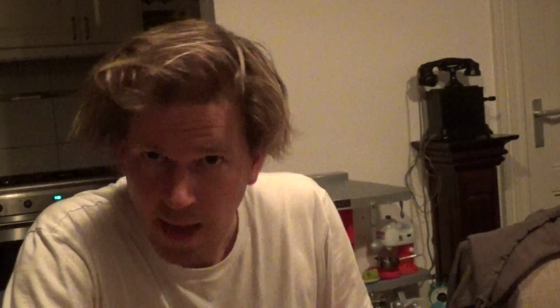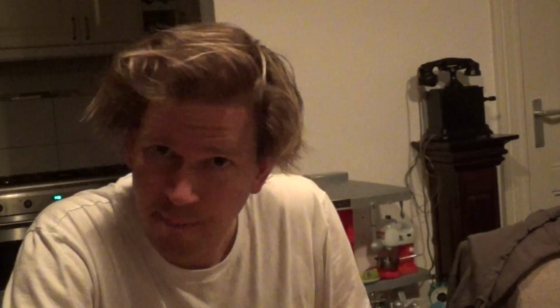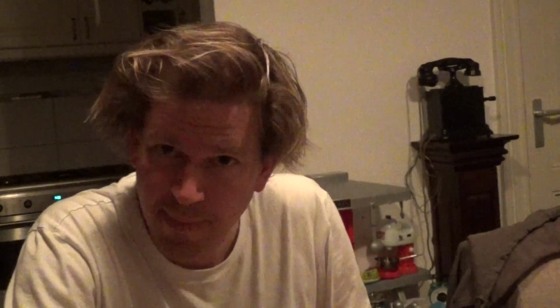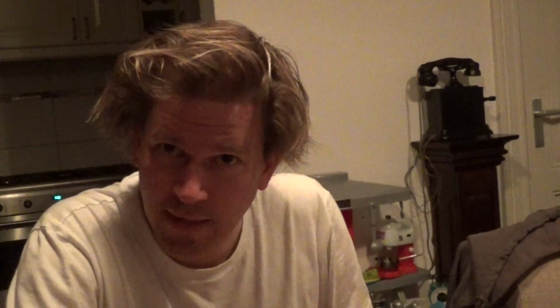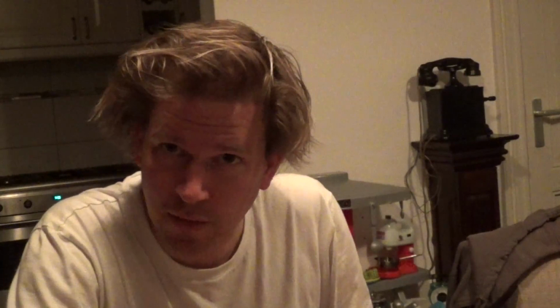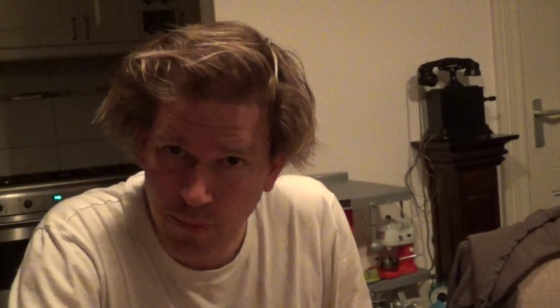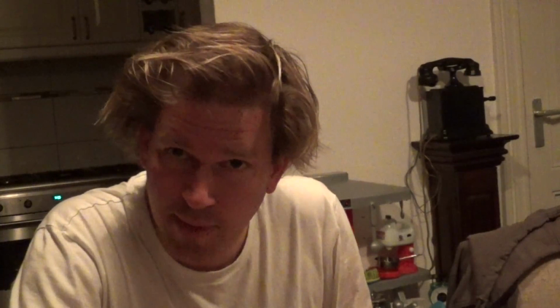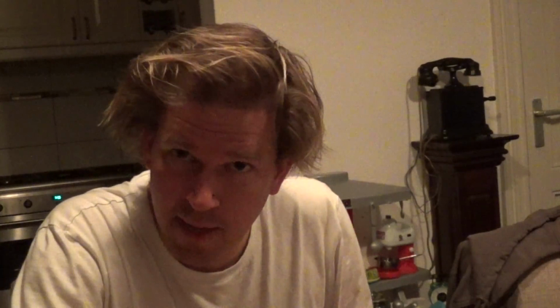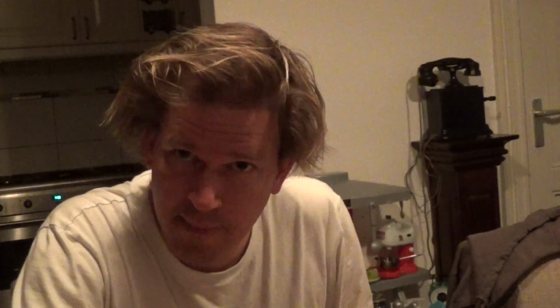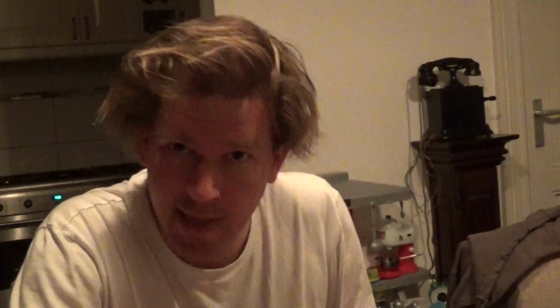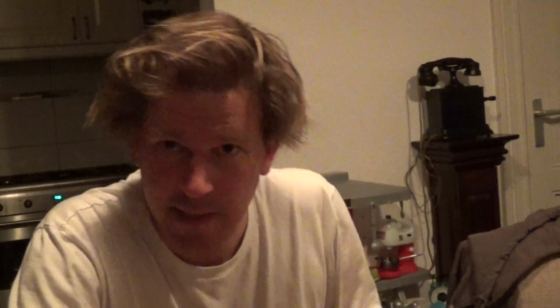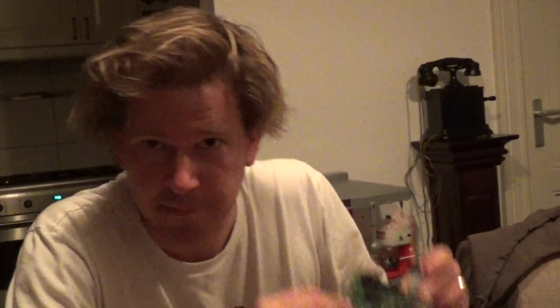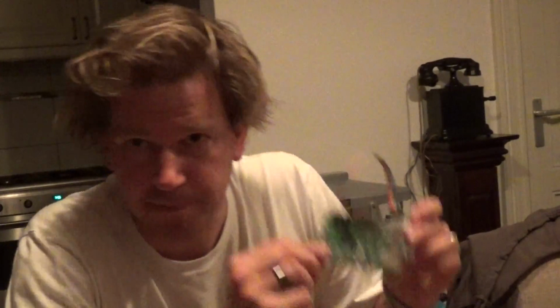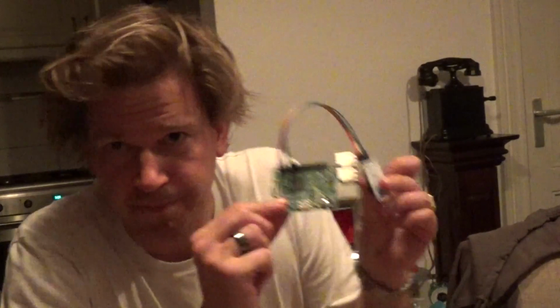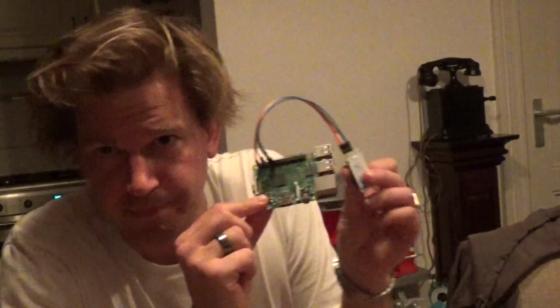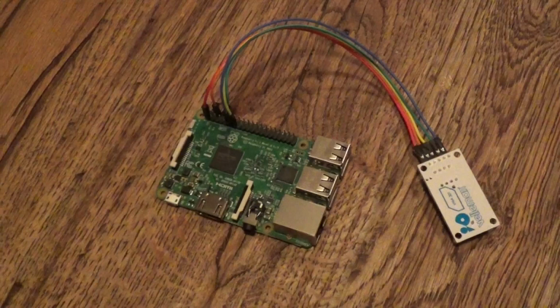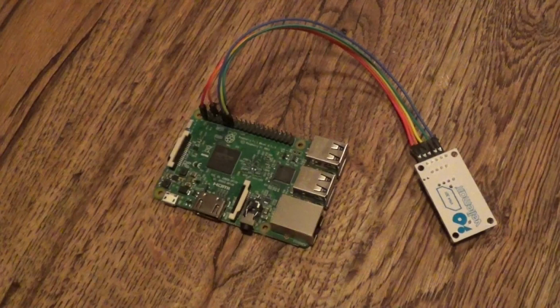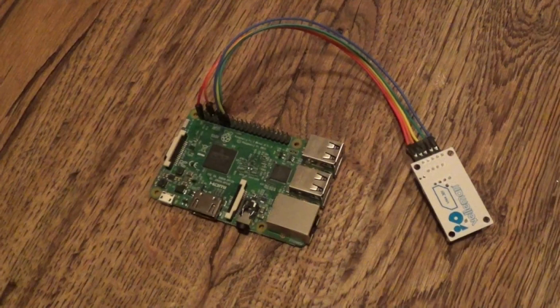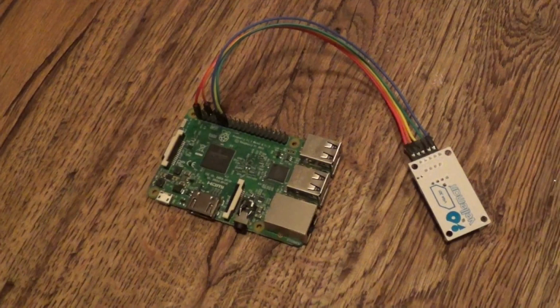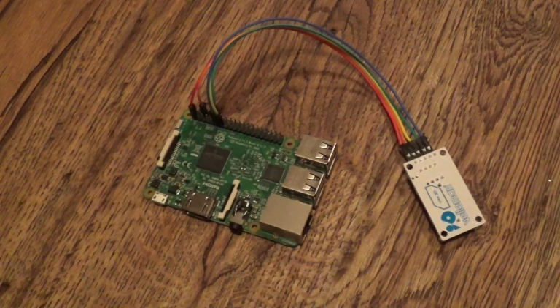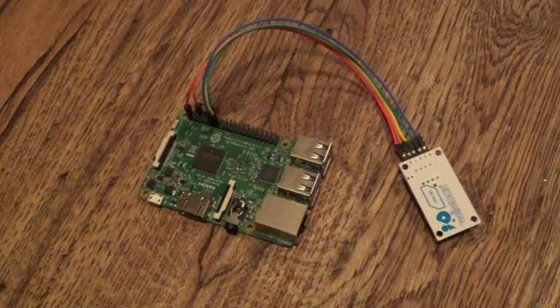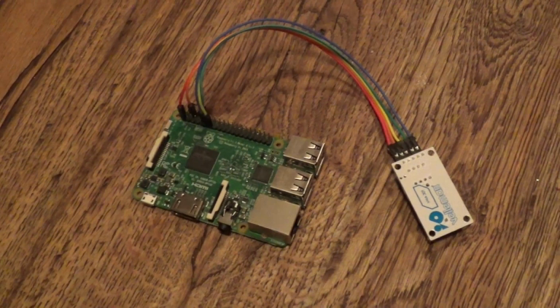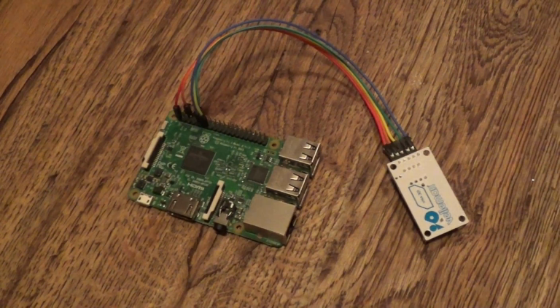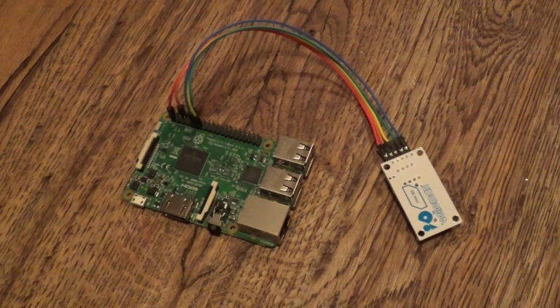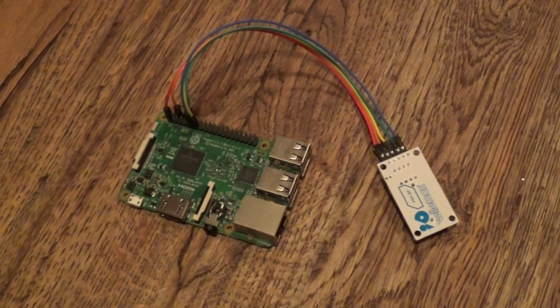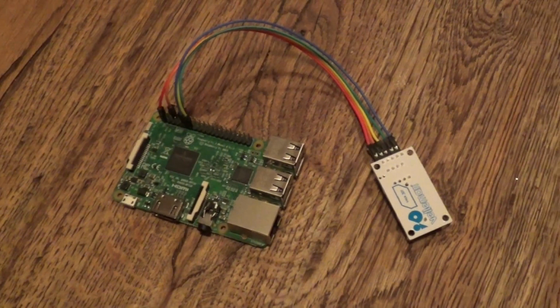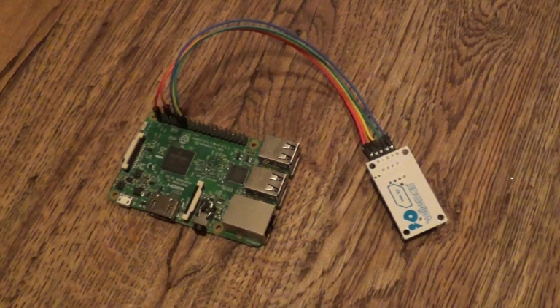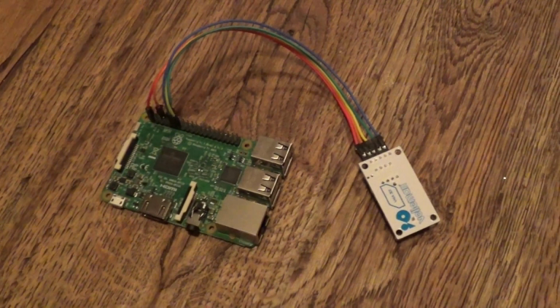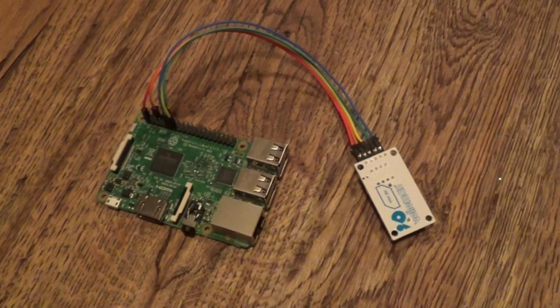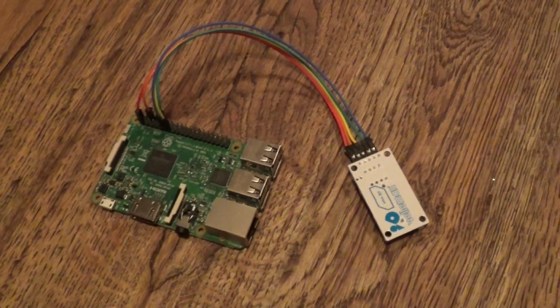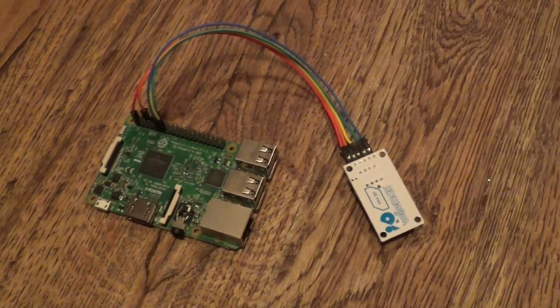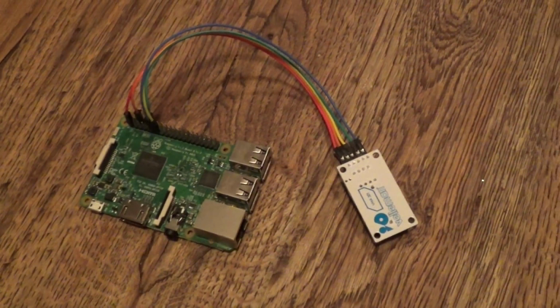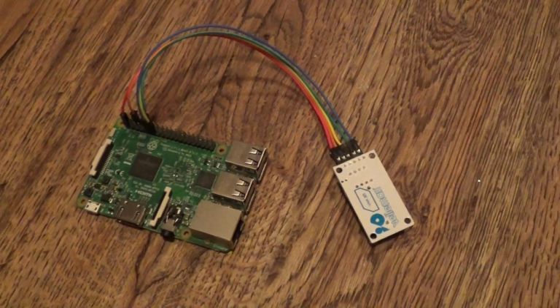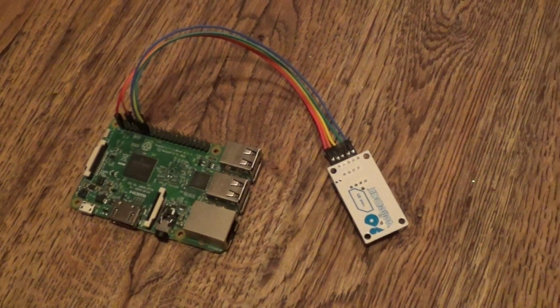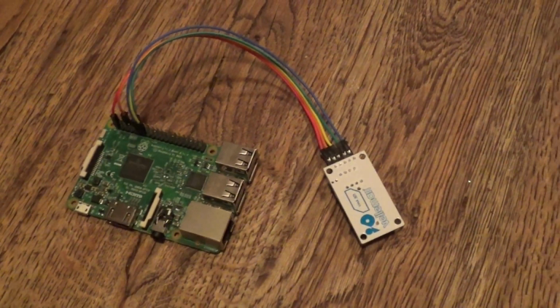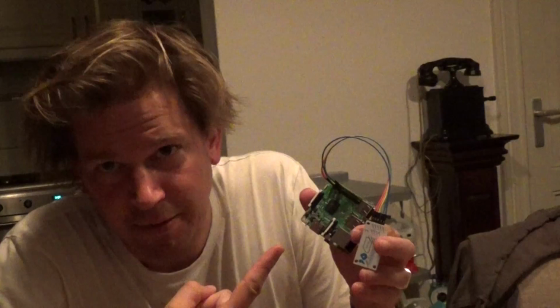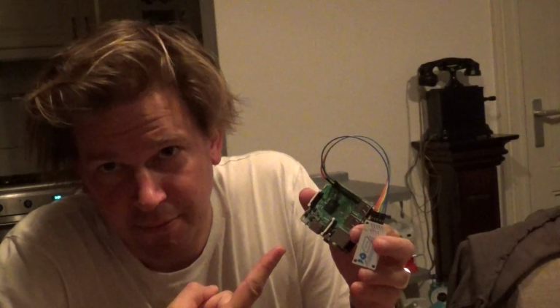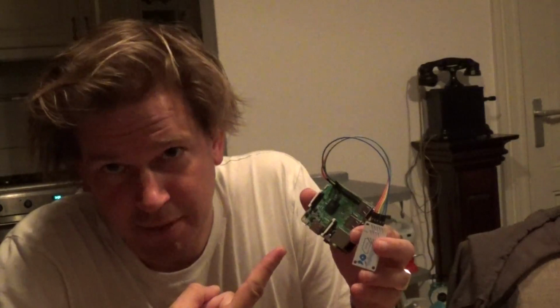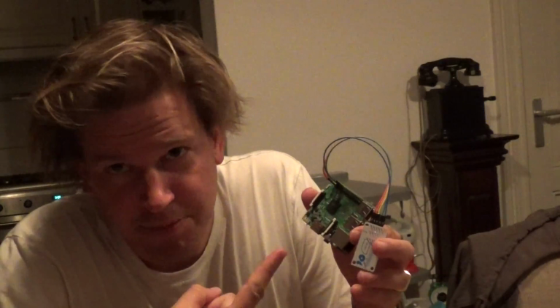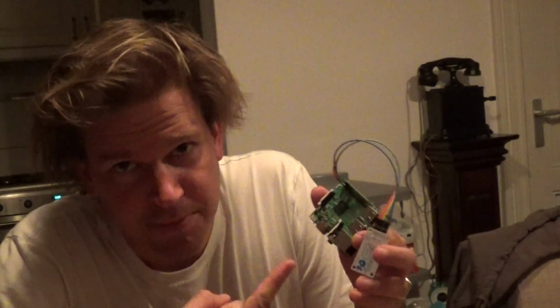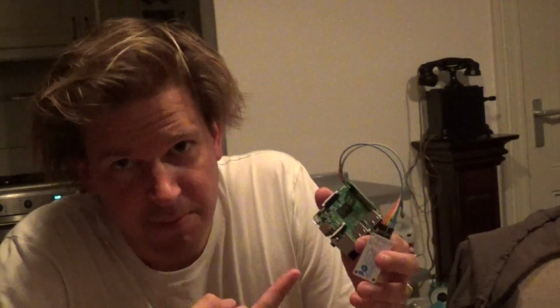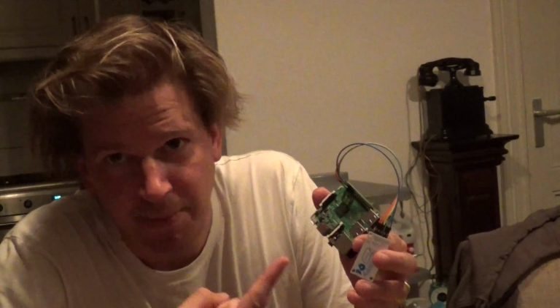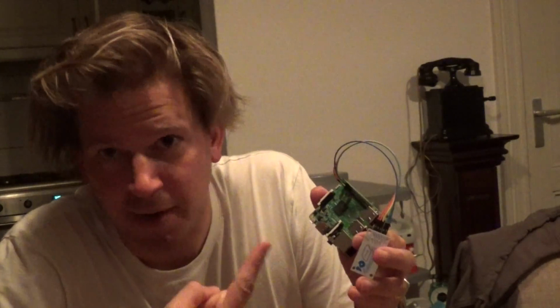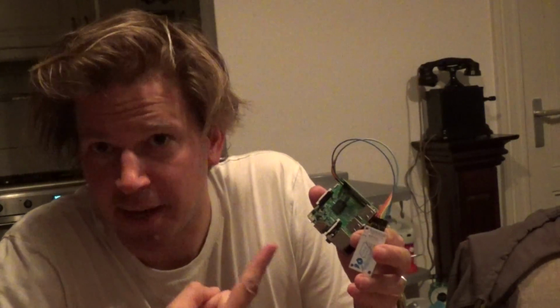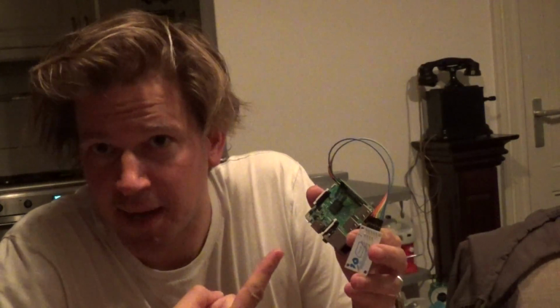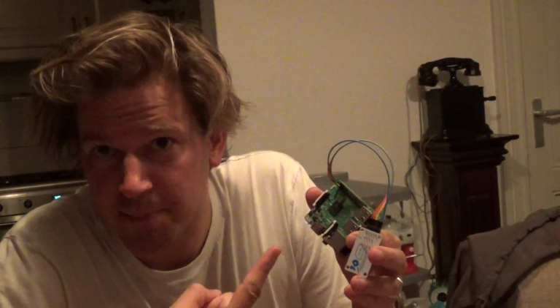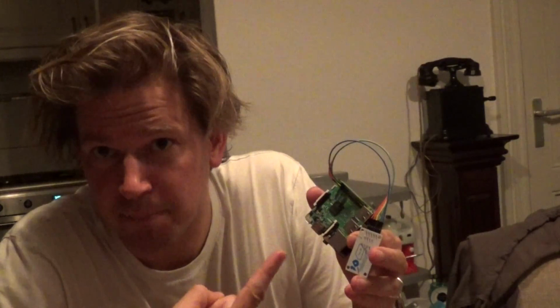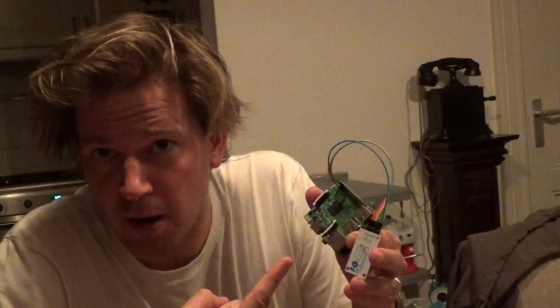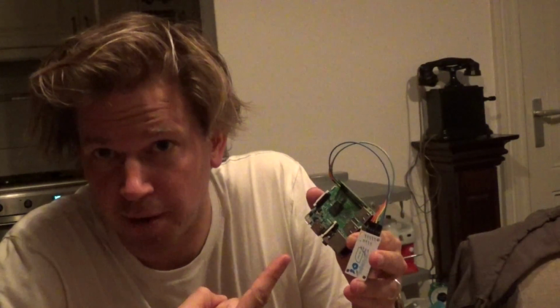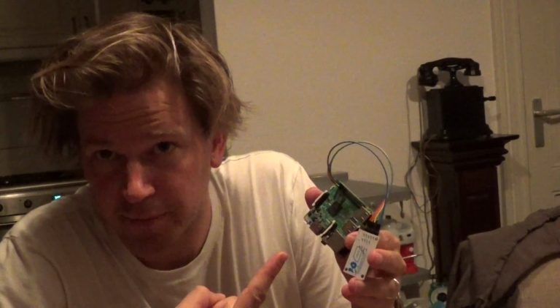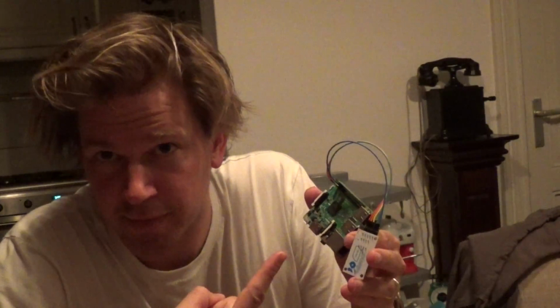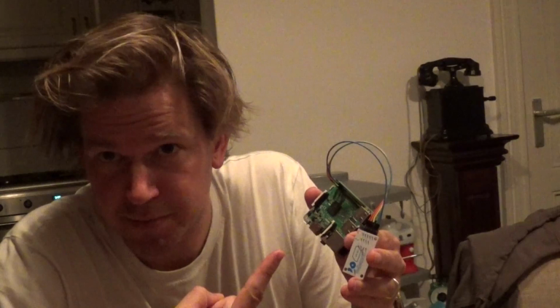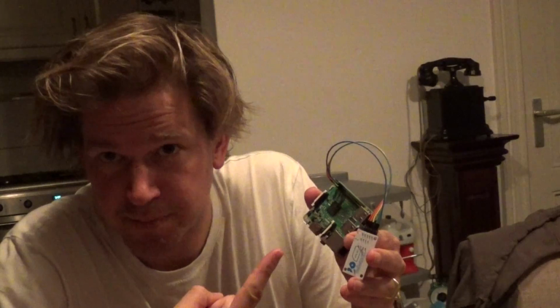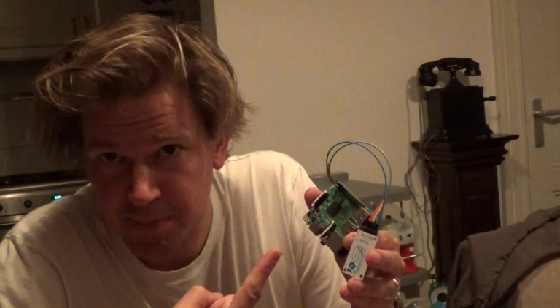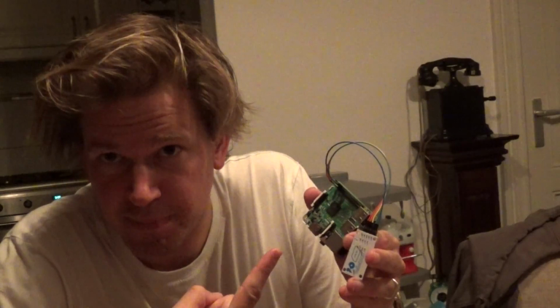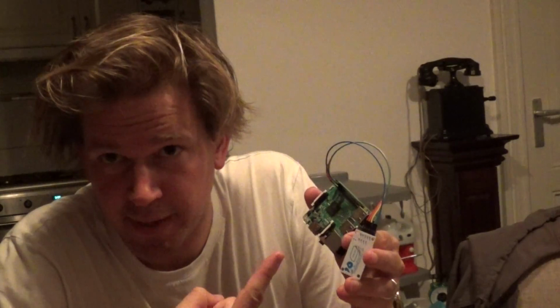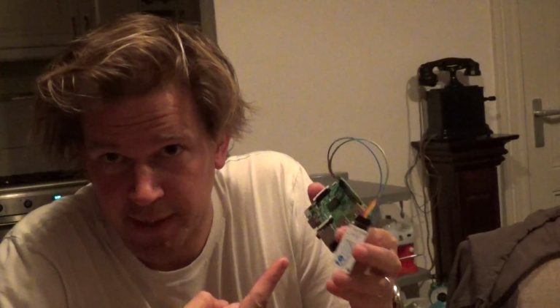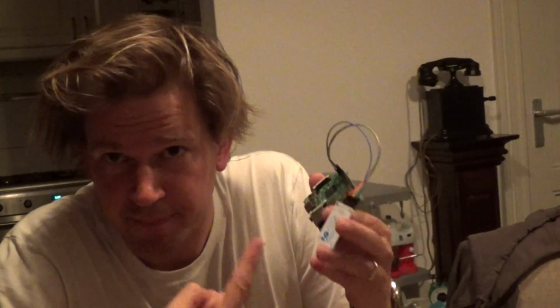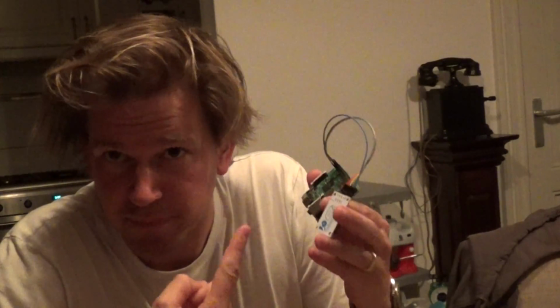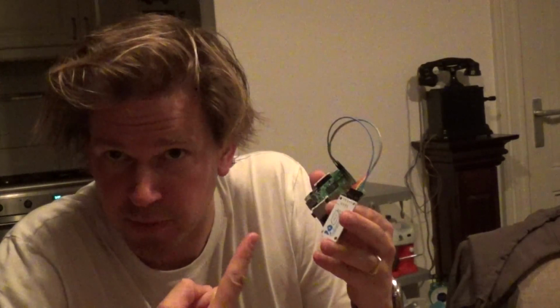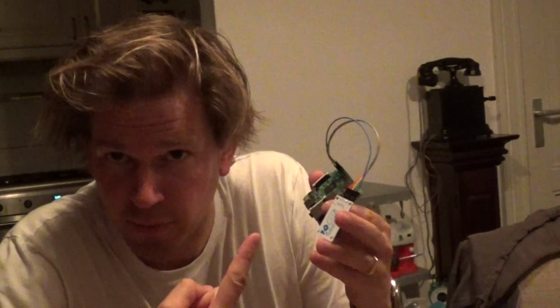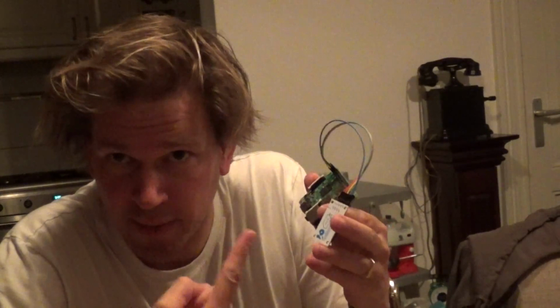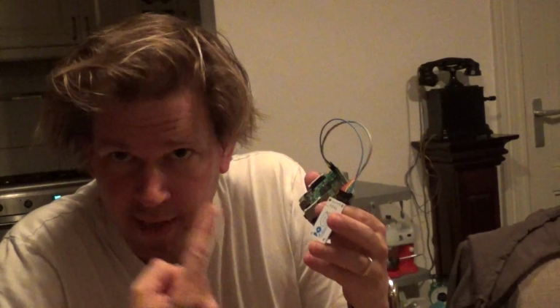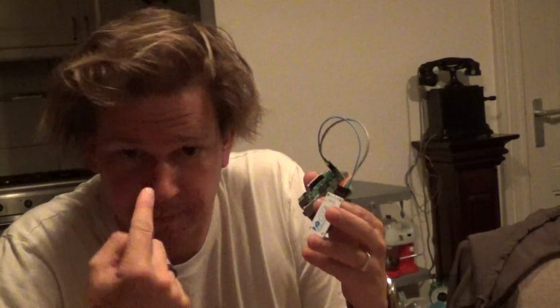Hey Pete, look what I made. Okay, I didn't make a Raspberry Pi — I bought a Raspberry Pi. You know why?